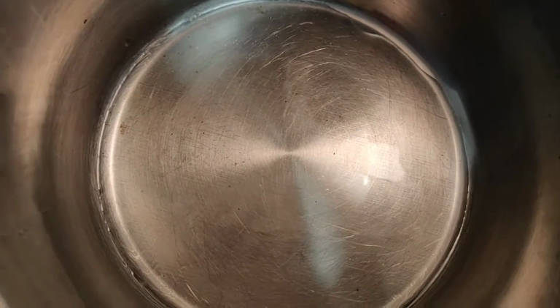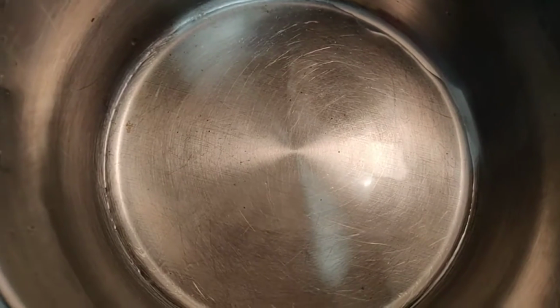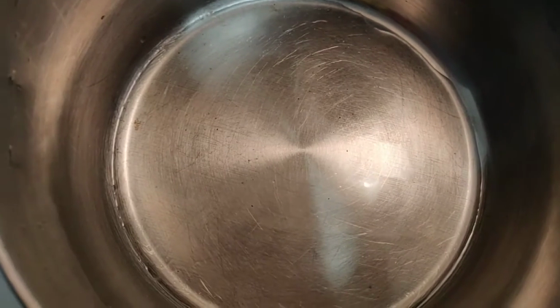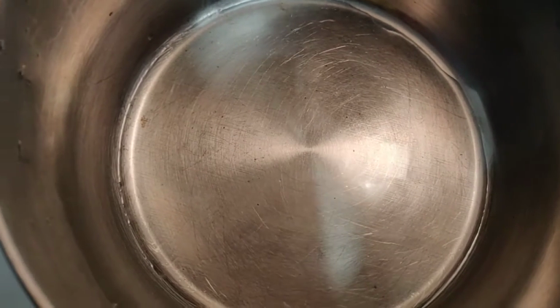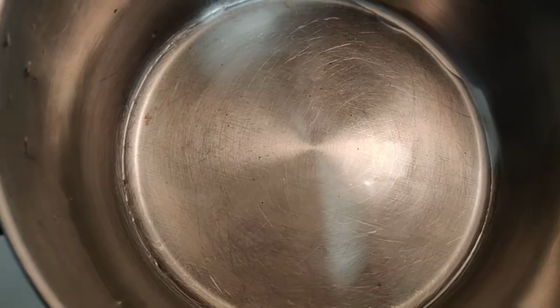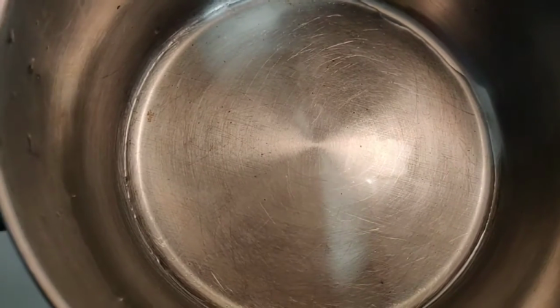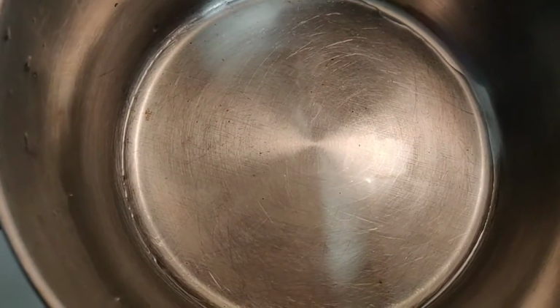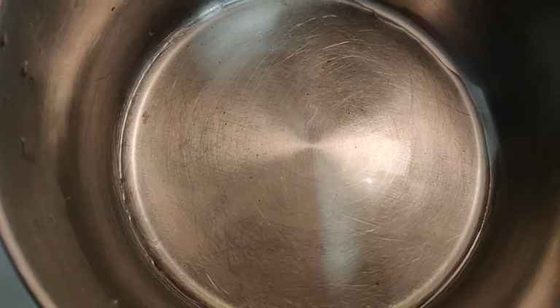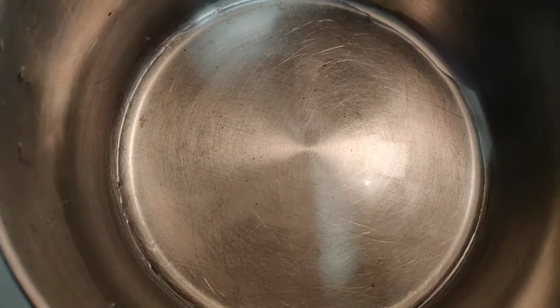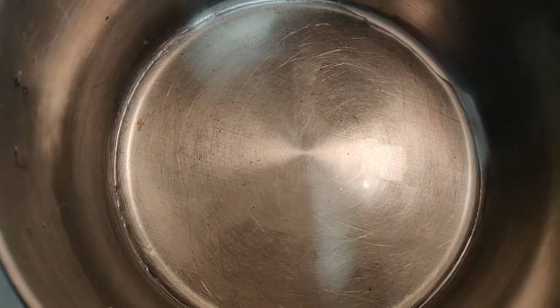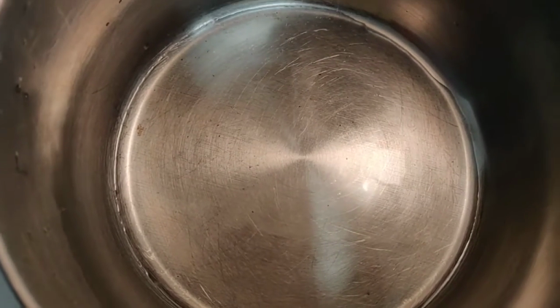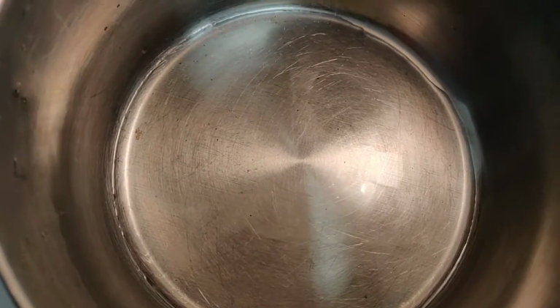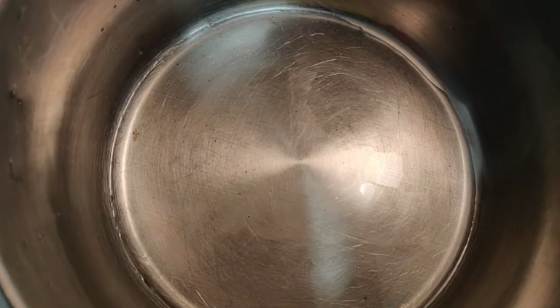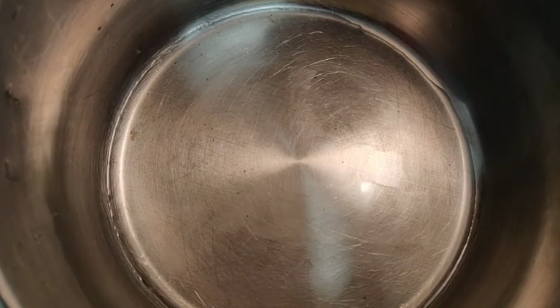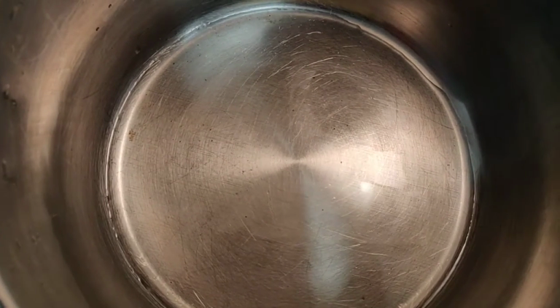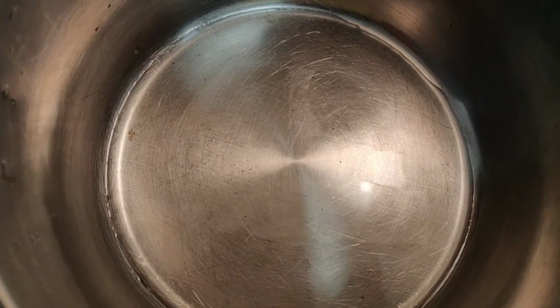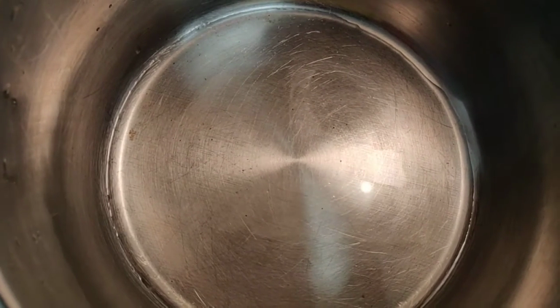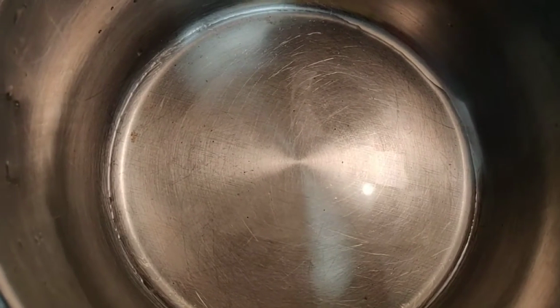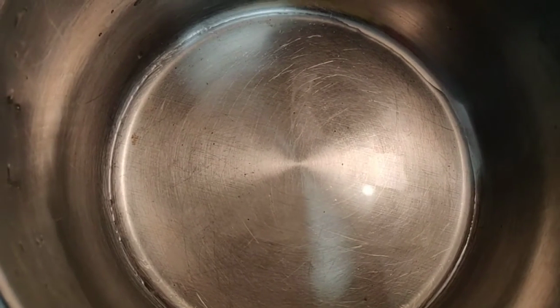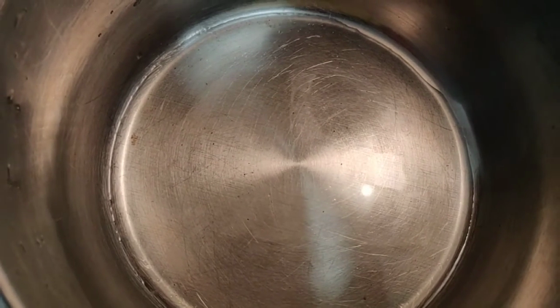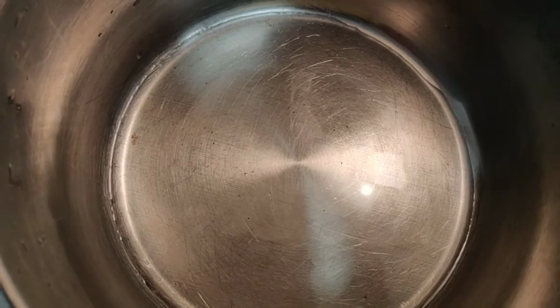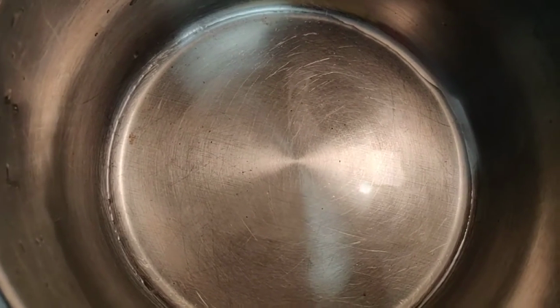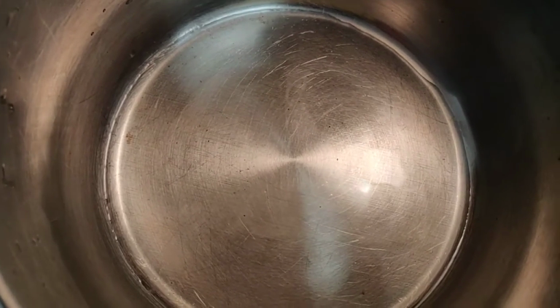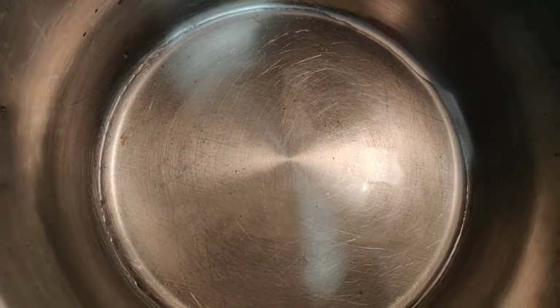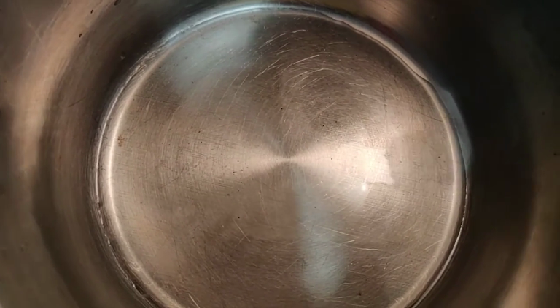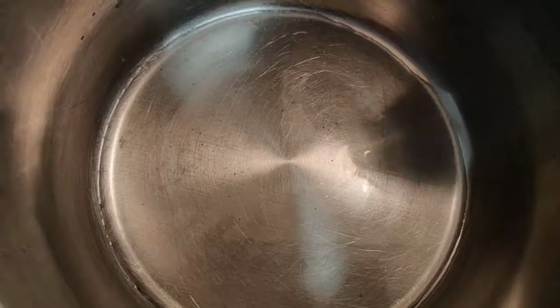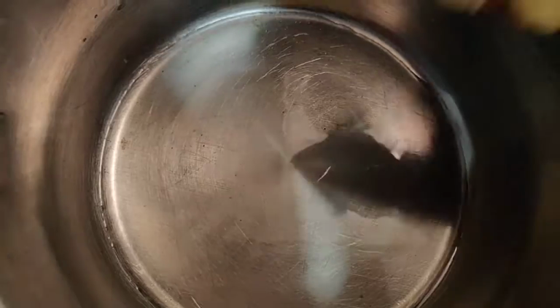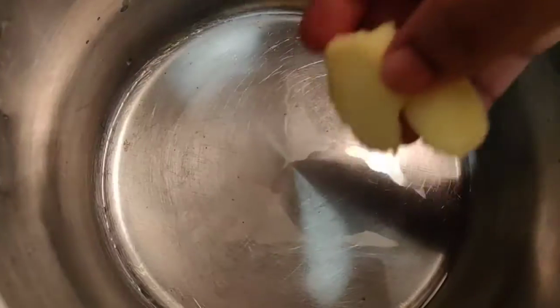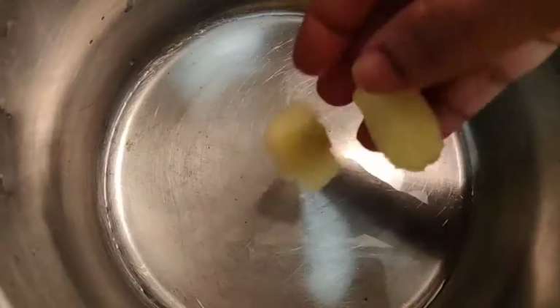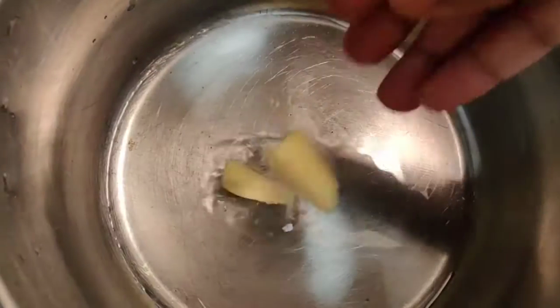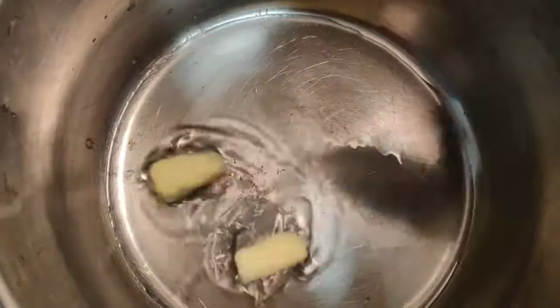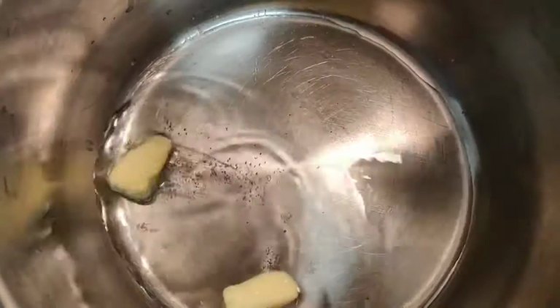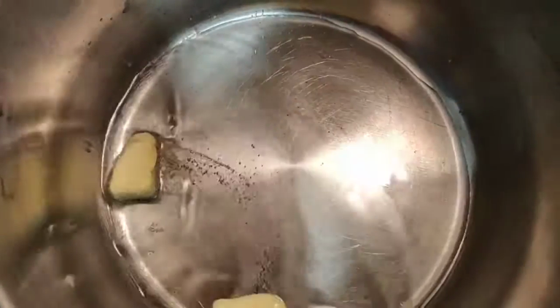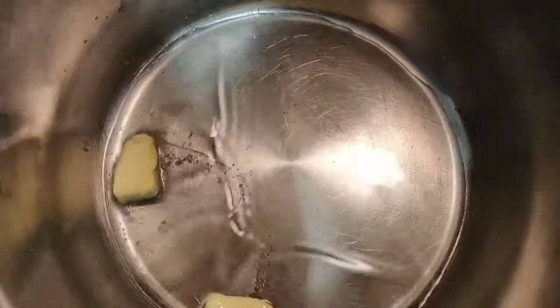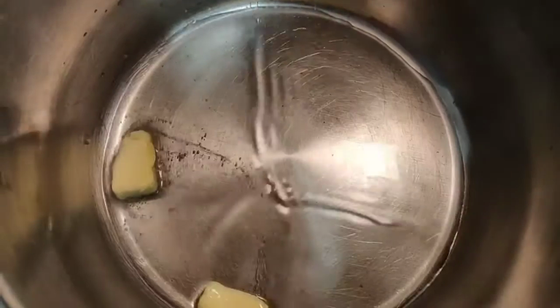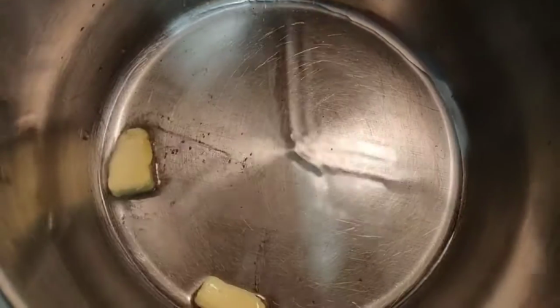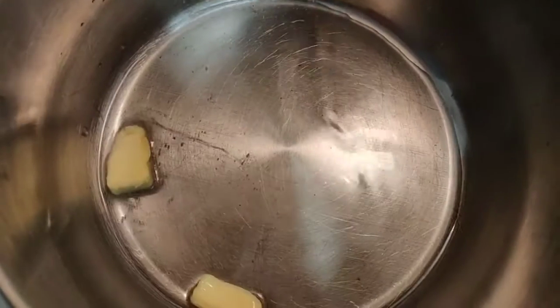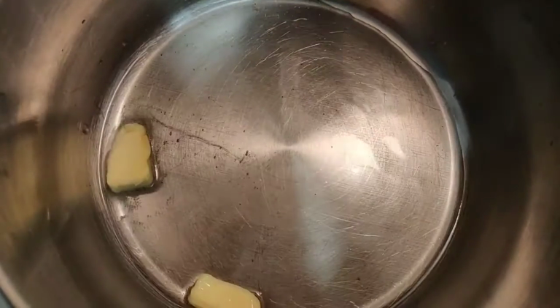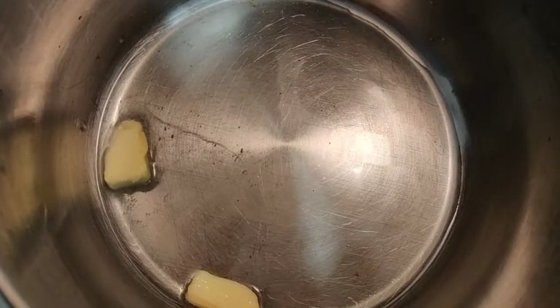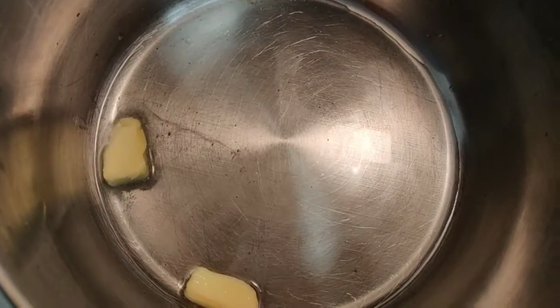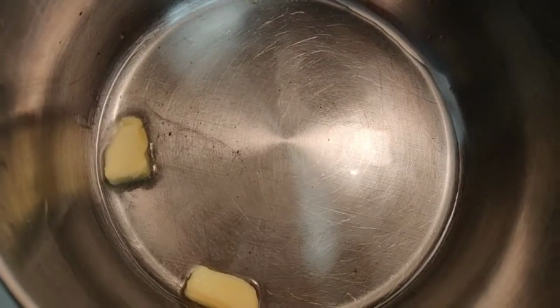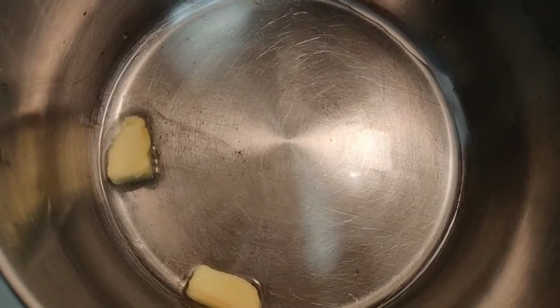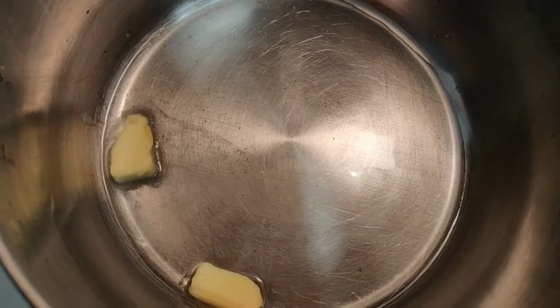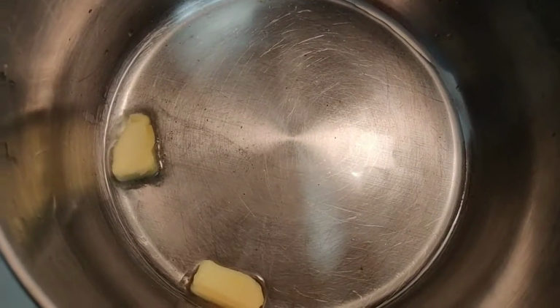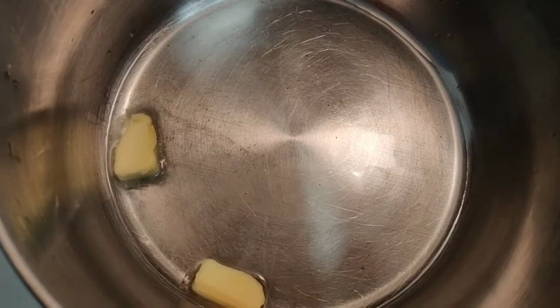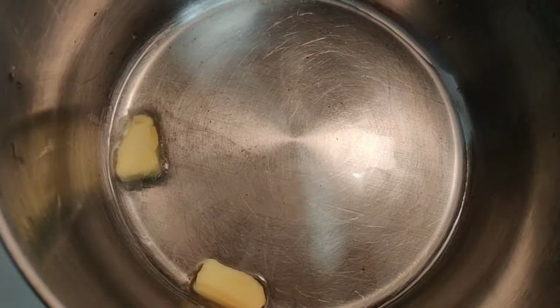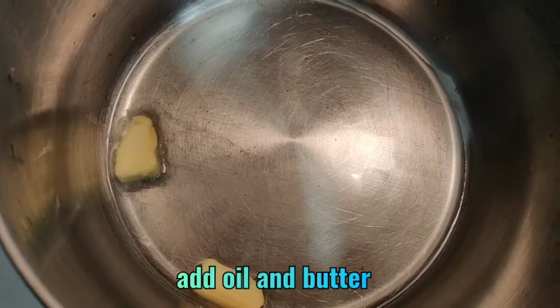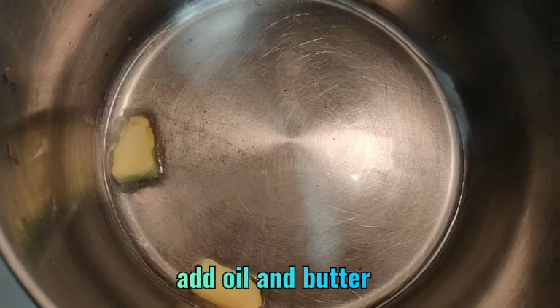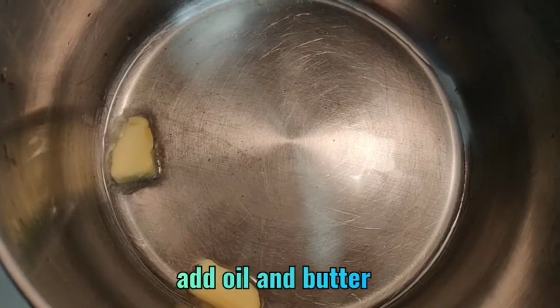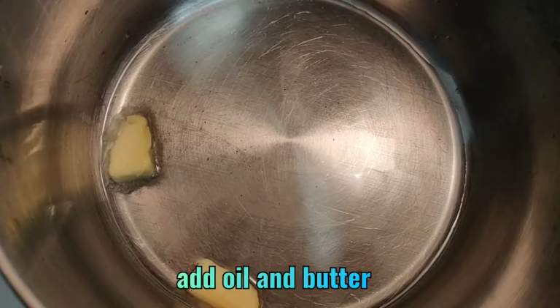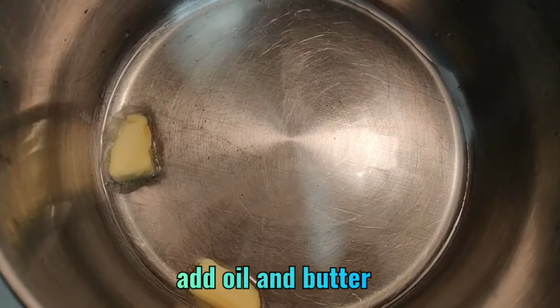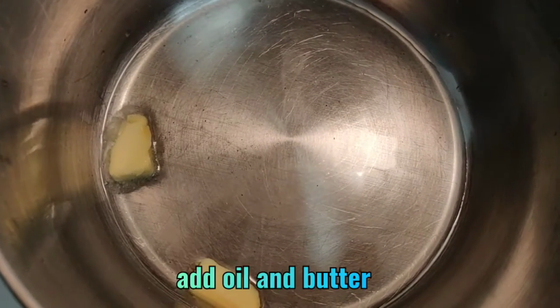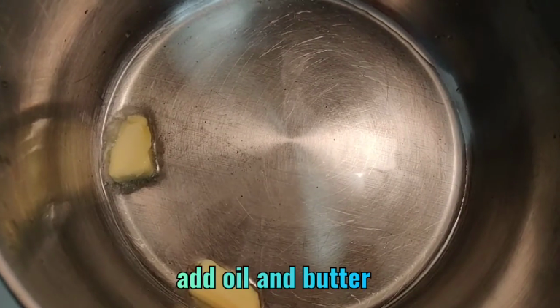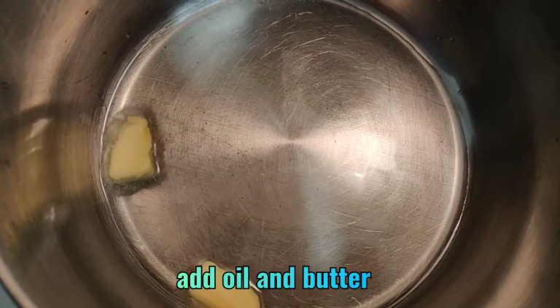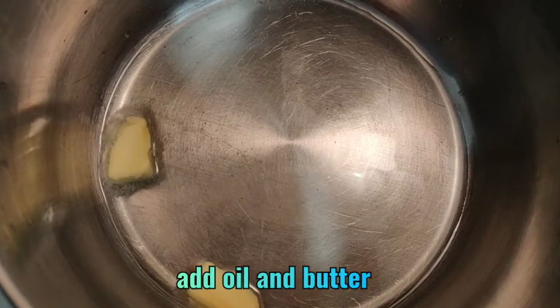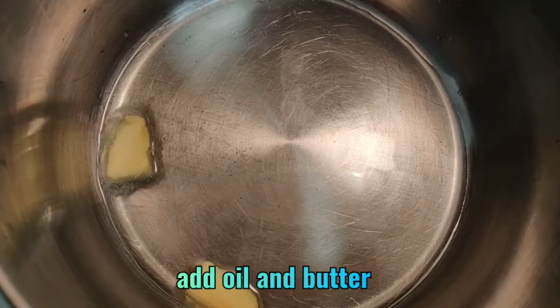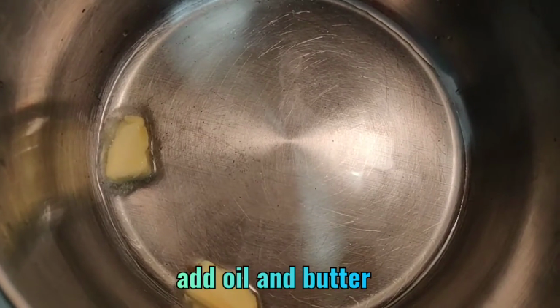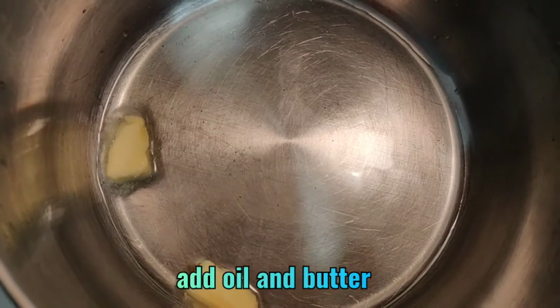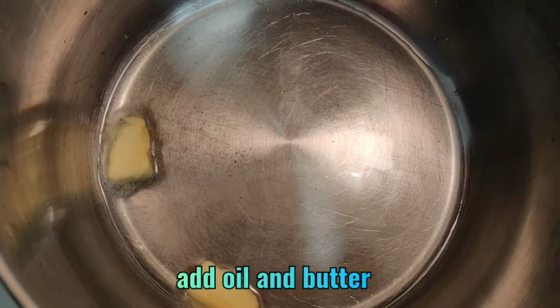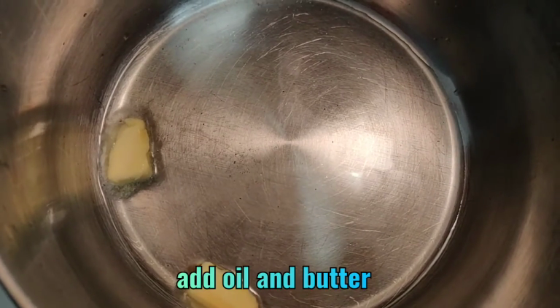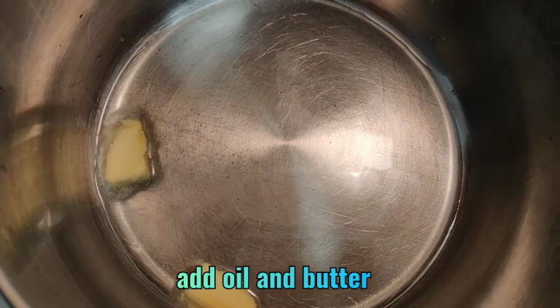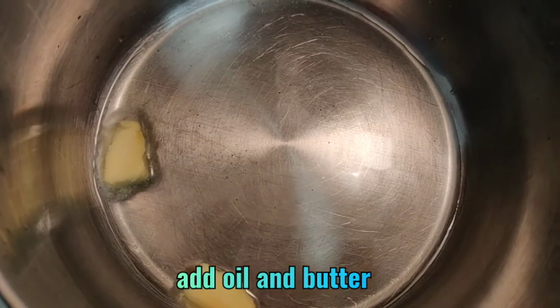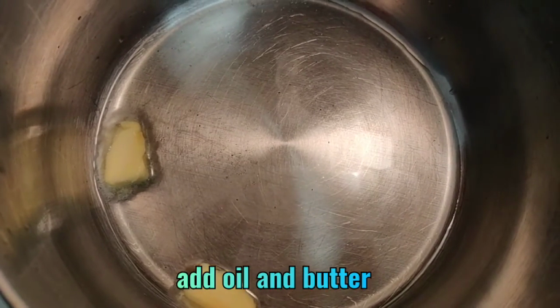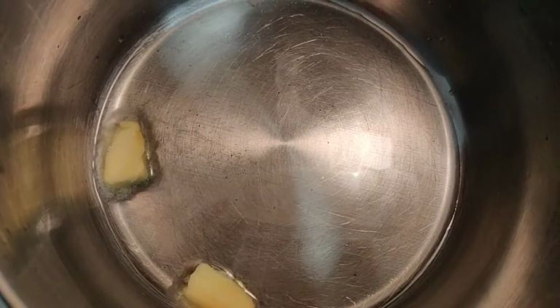Now heat a pan and add 2 tablespoons of oil and some butter, then add dry masala ingredients into the pan.